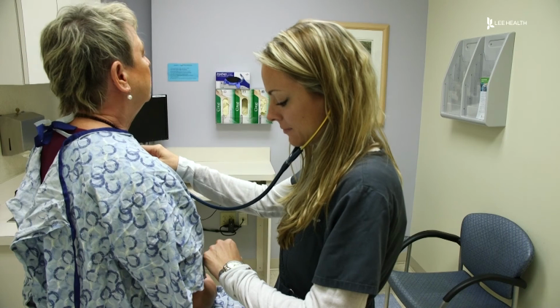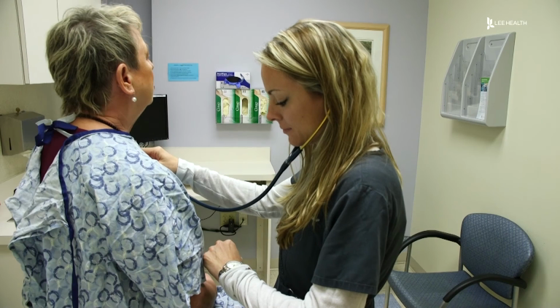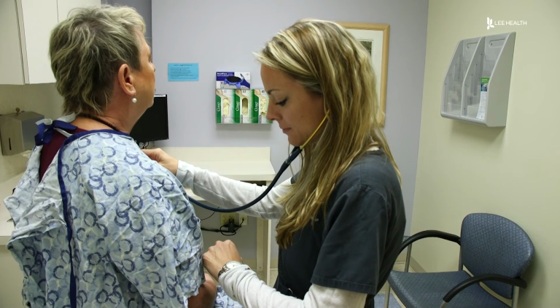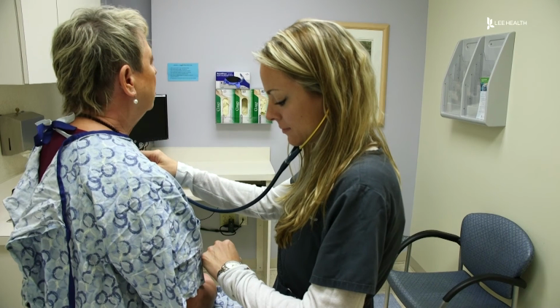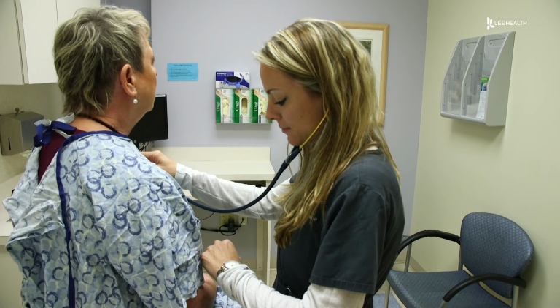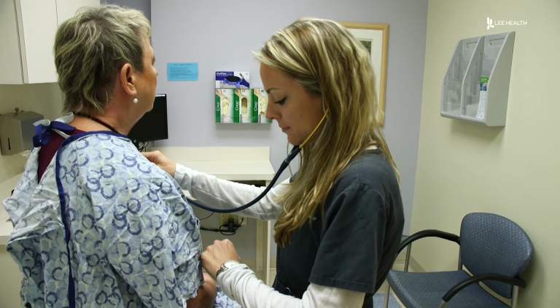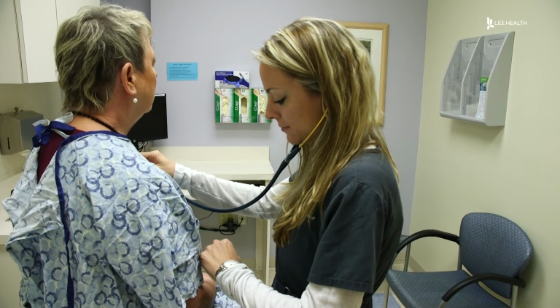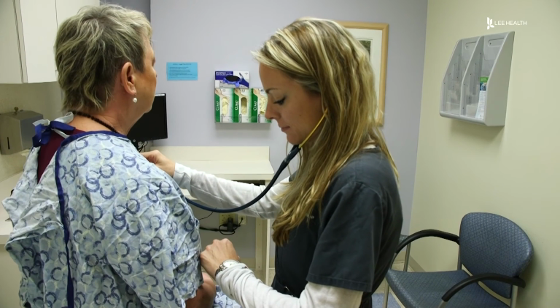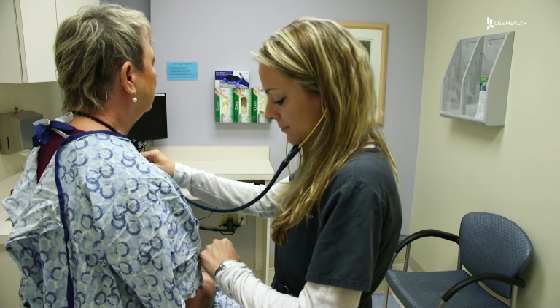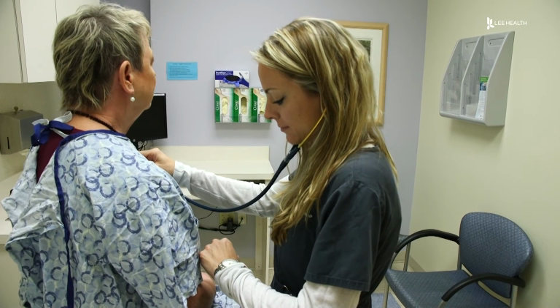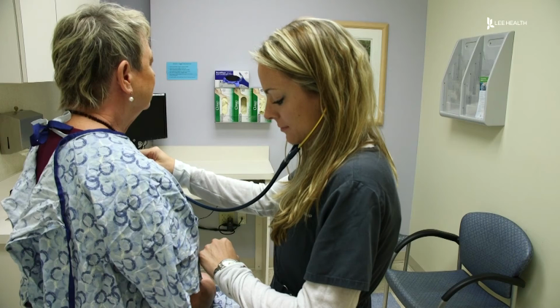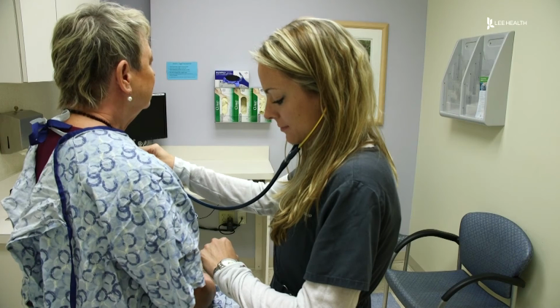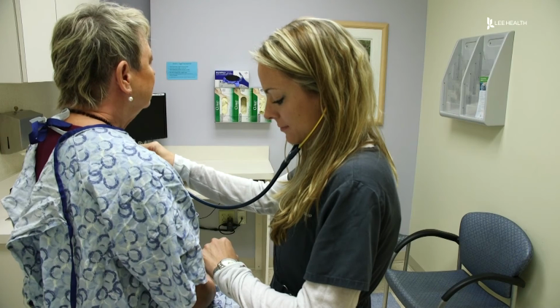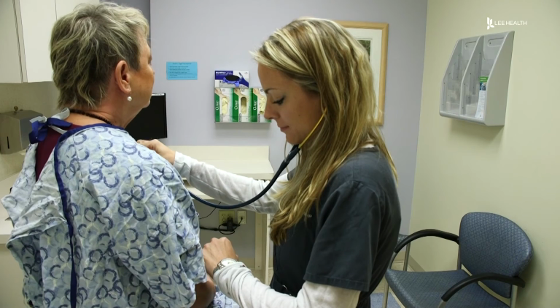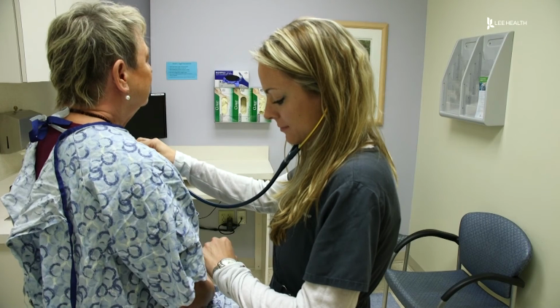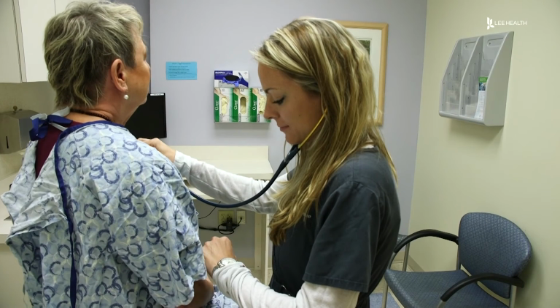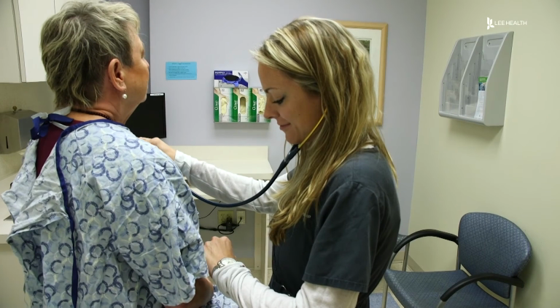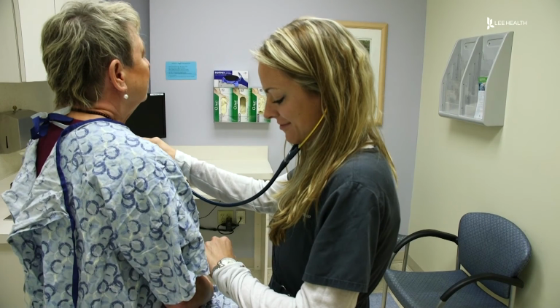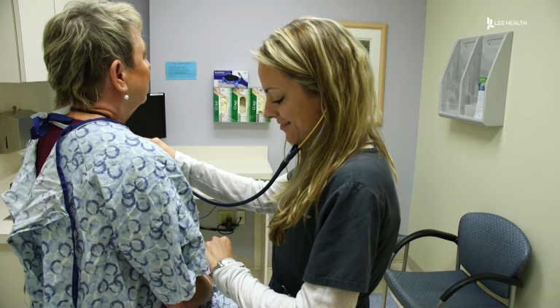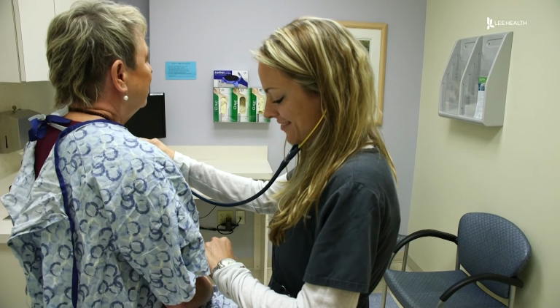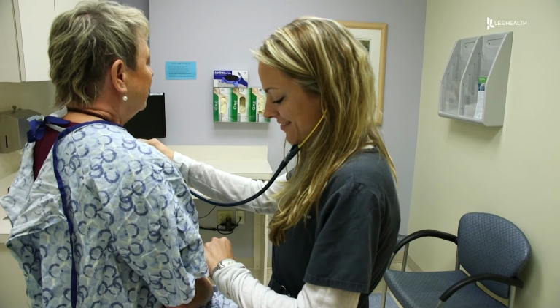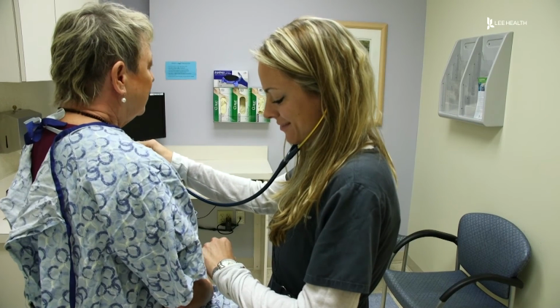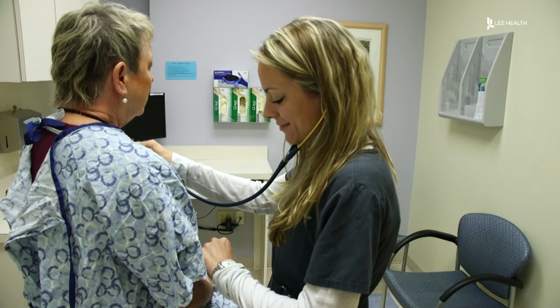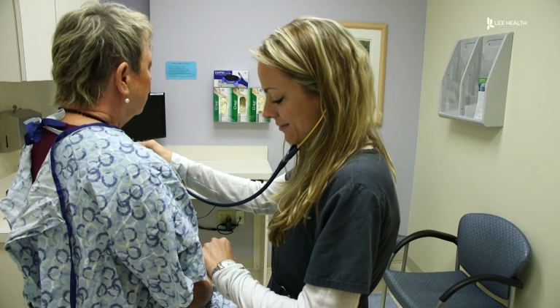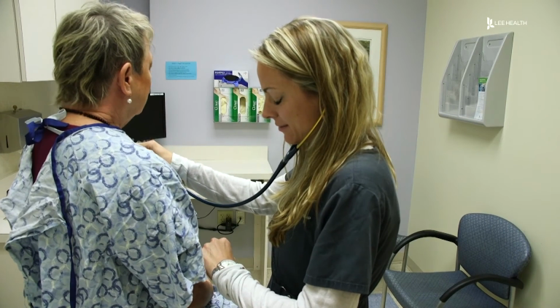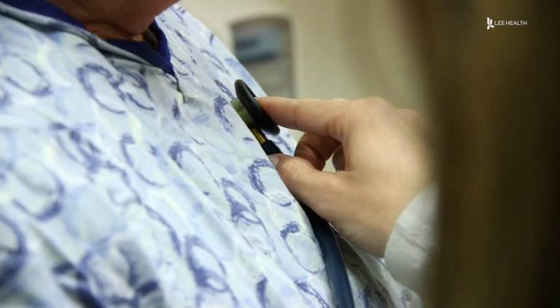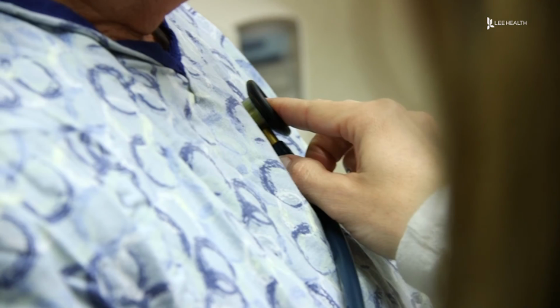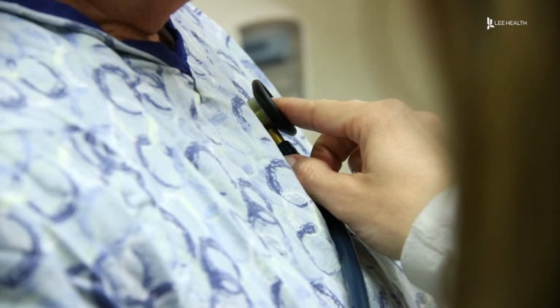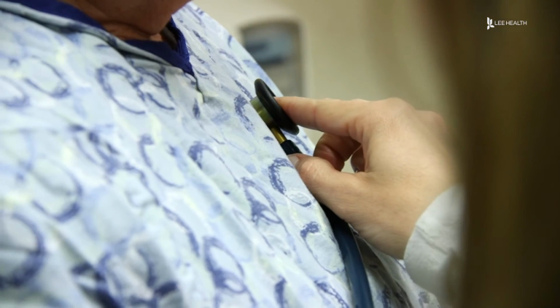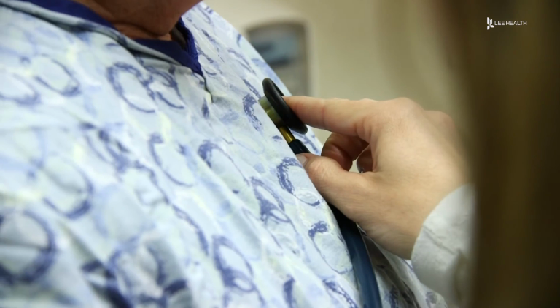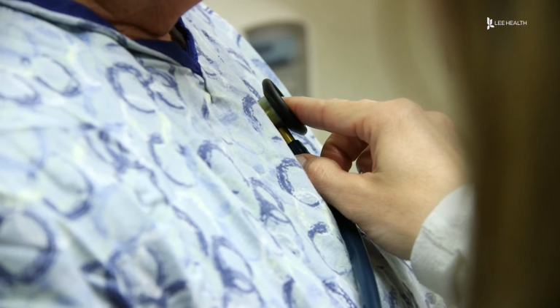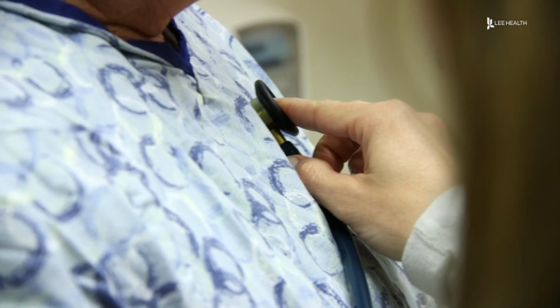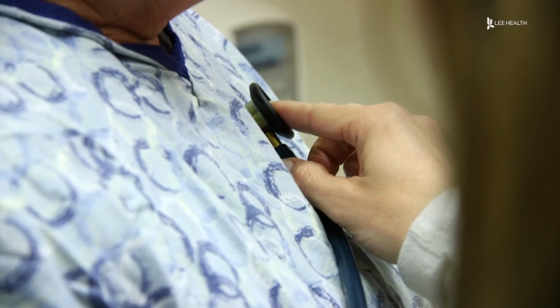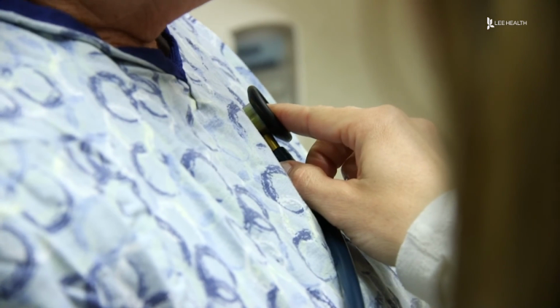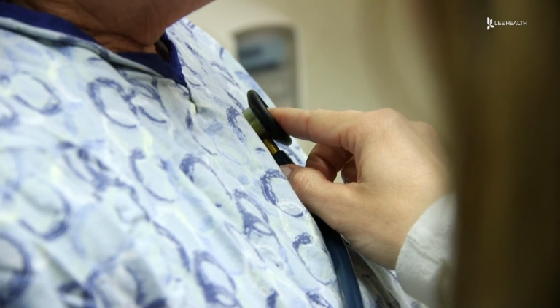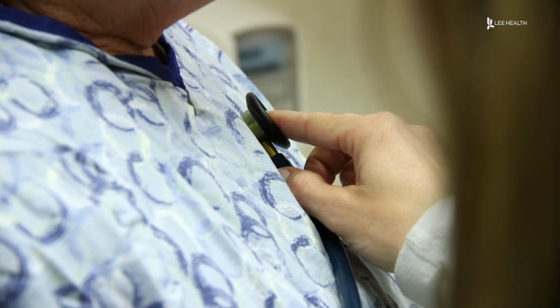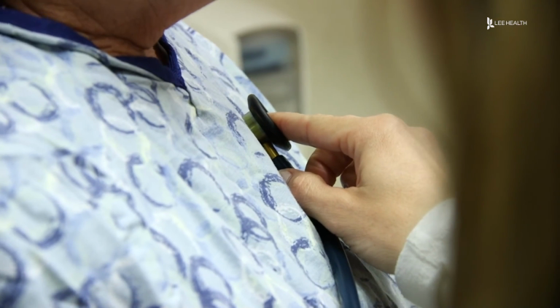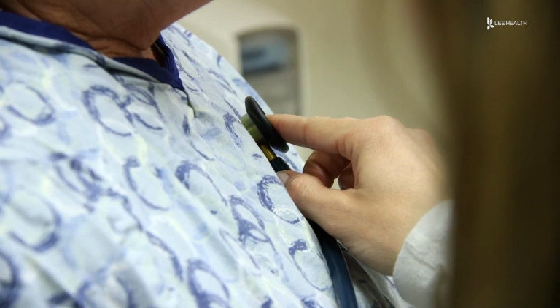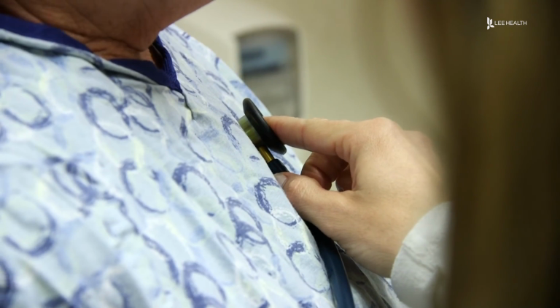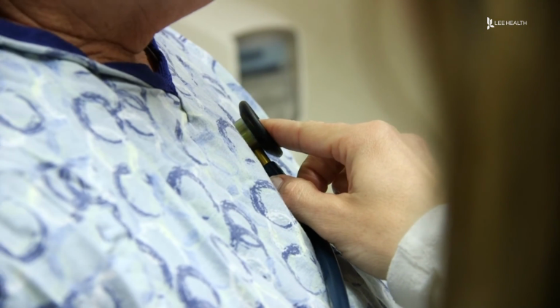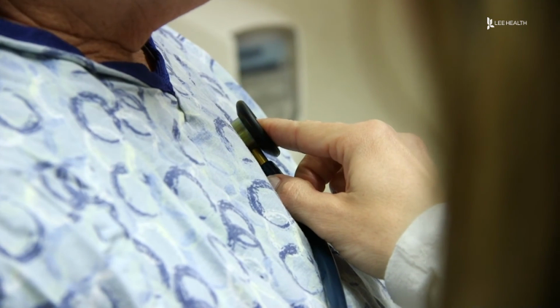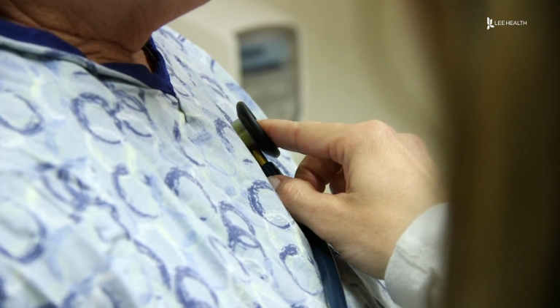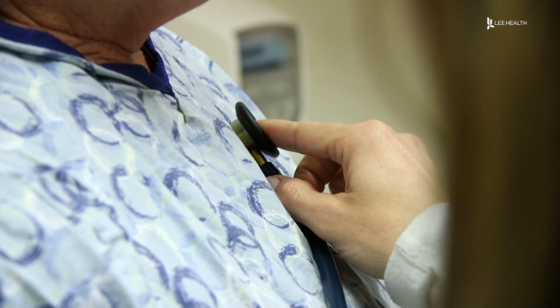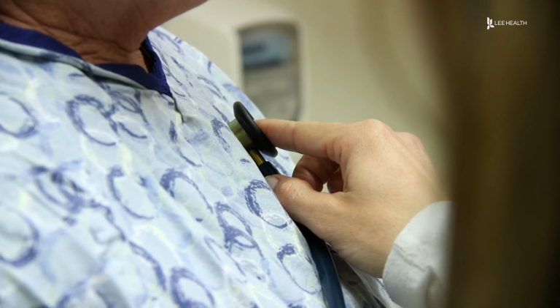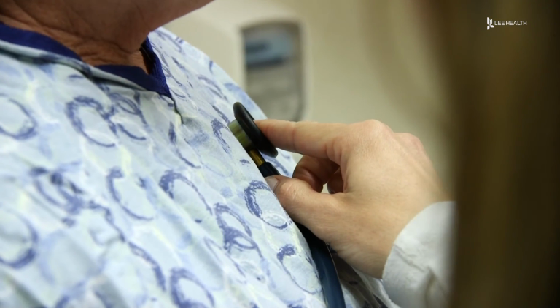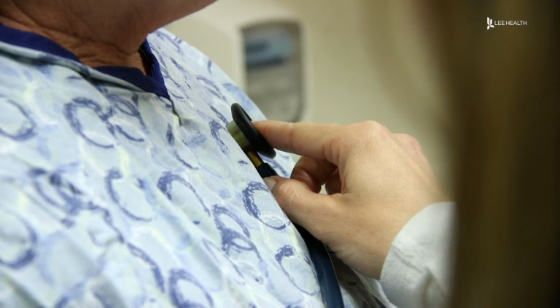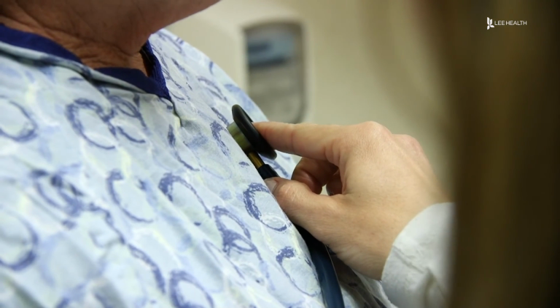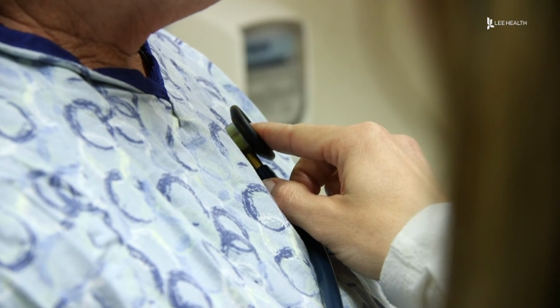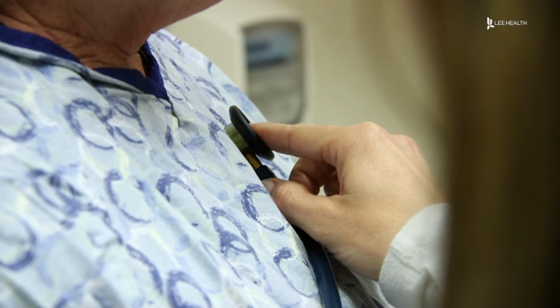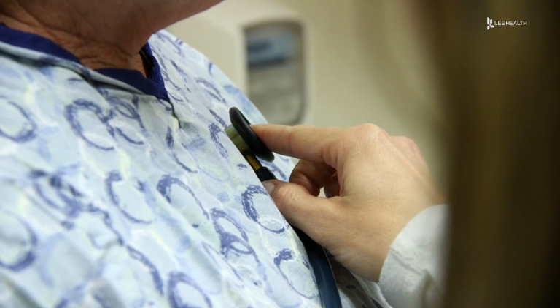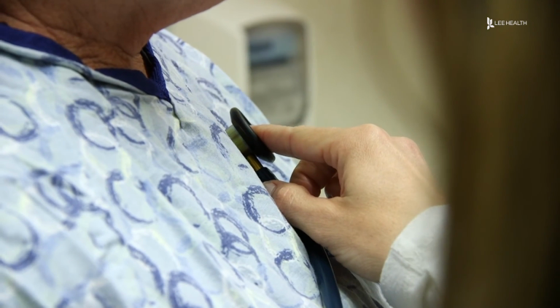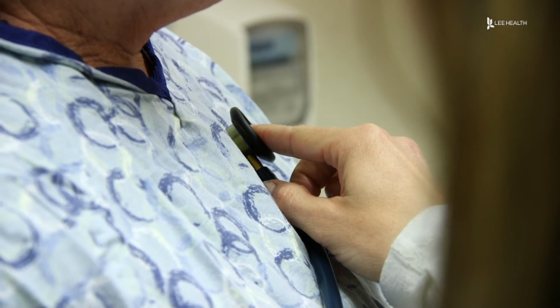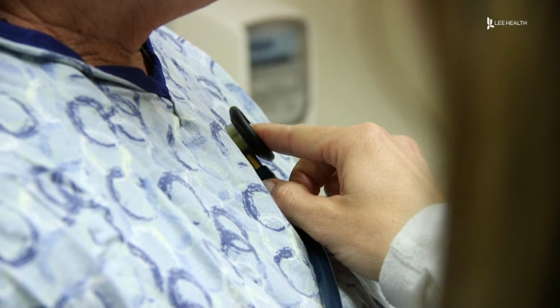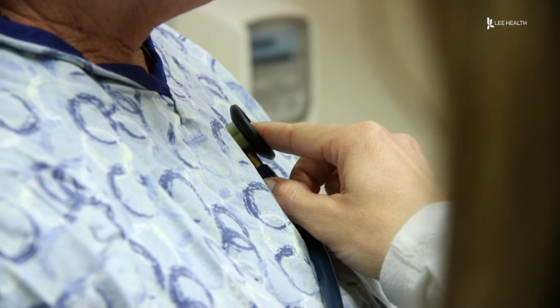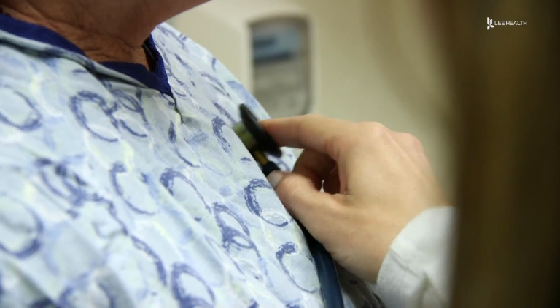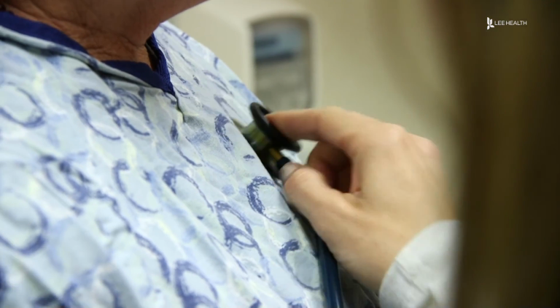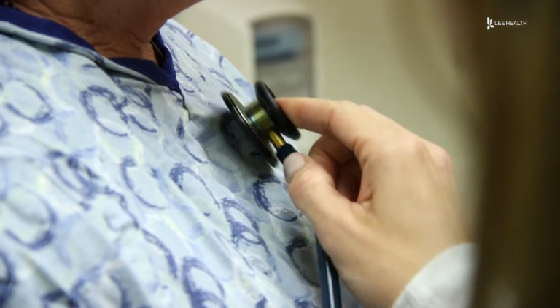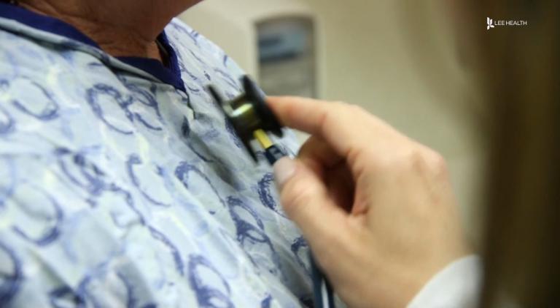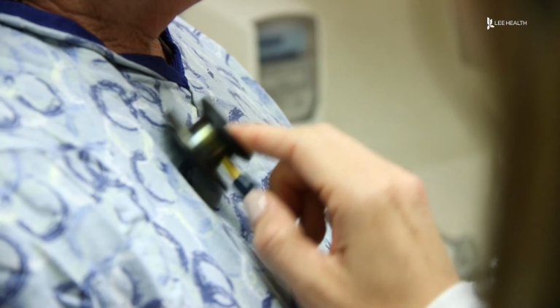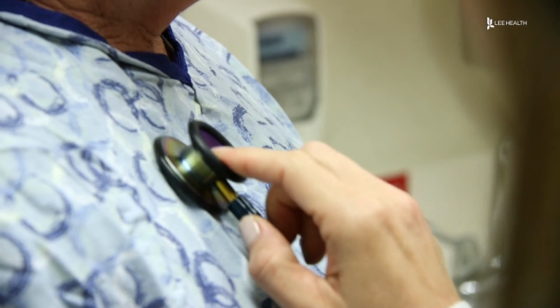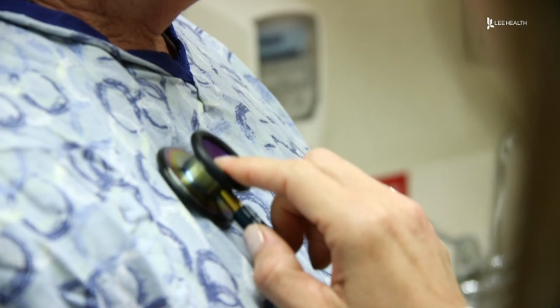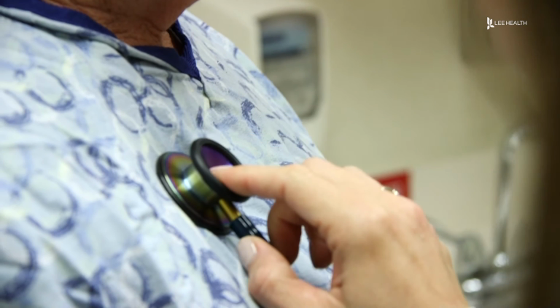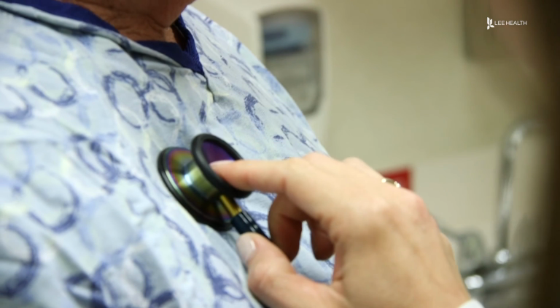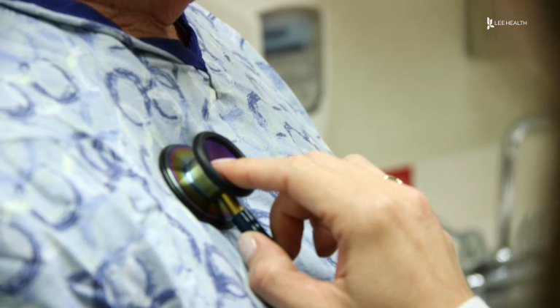Your primary care physician will be able to catch if something's wrong when you go in for your yearly checkup. For Lee Health, I'm Devon Turk.